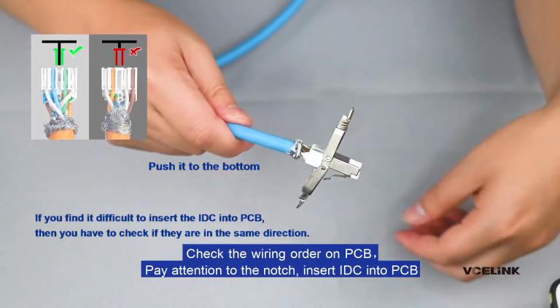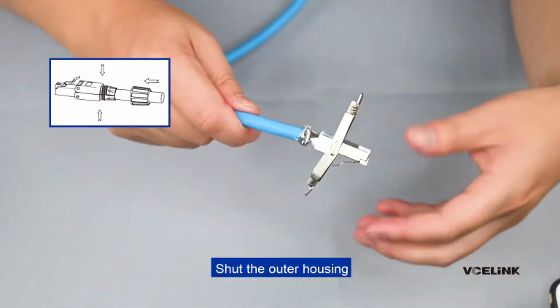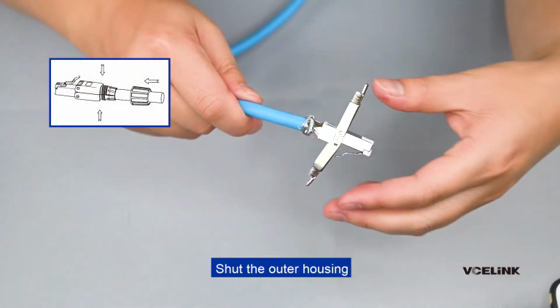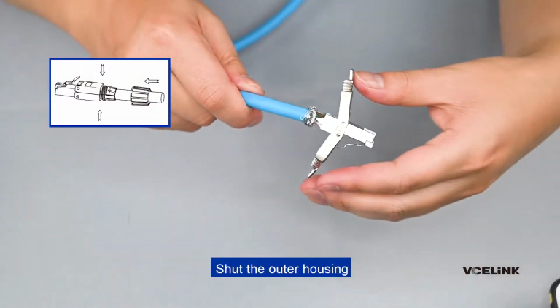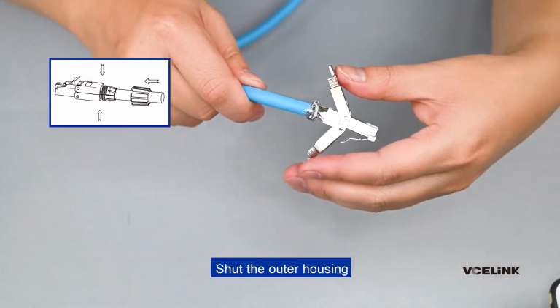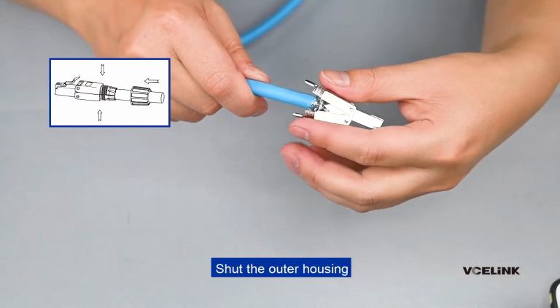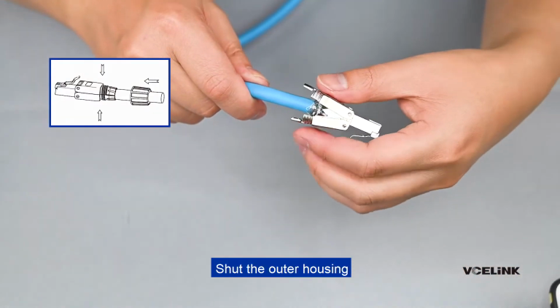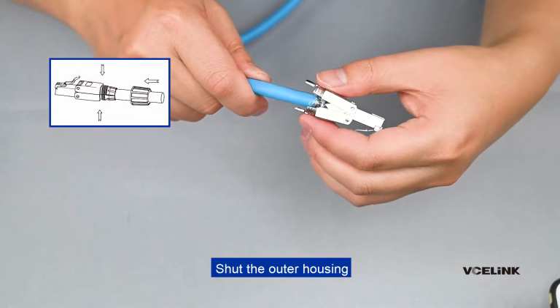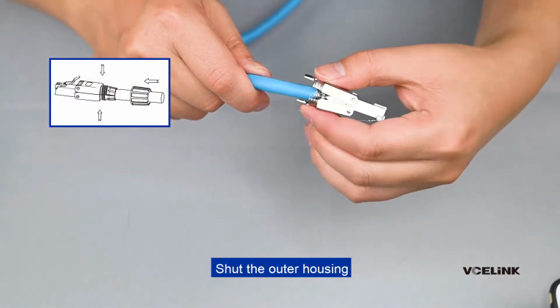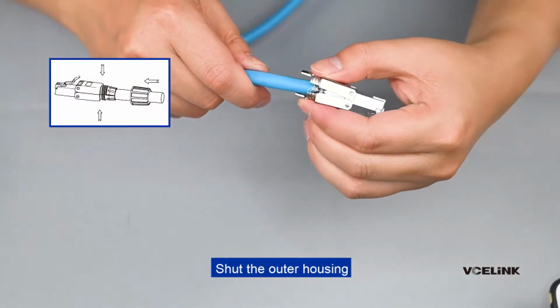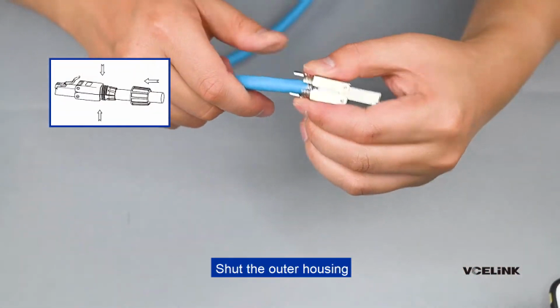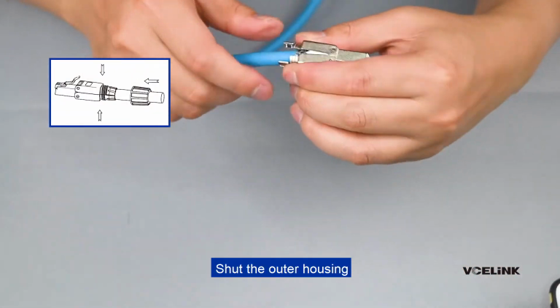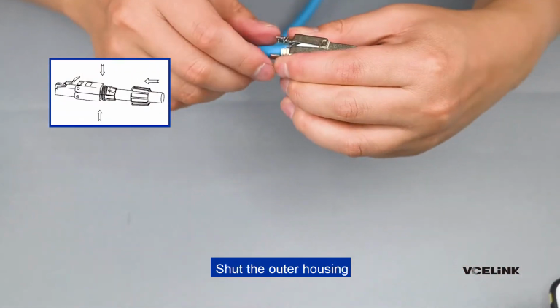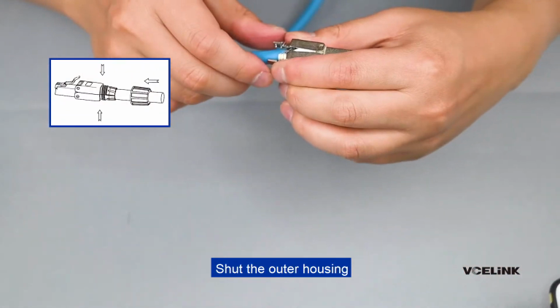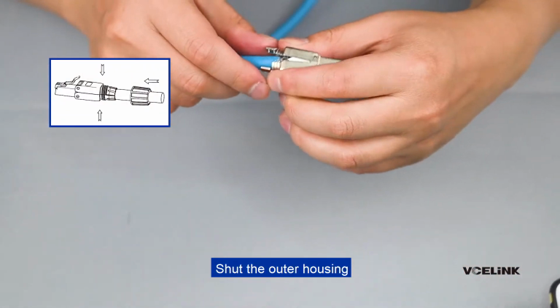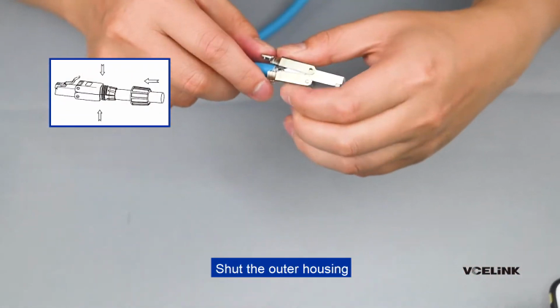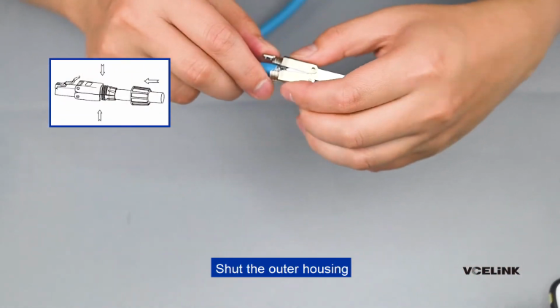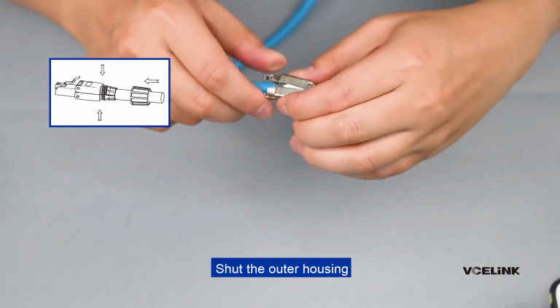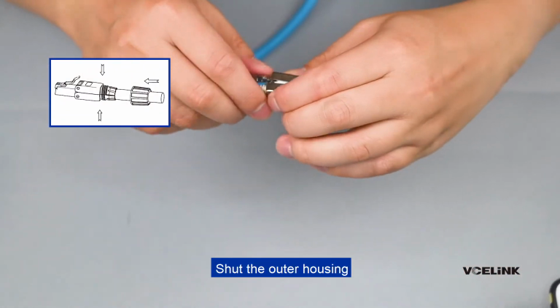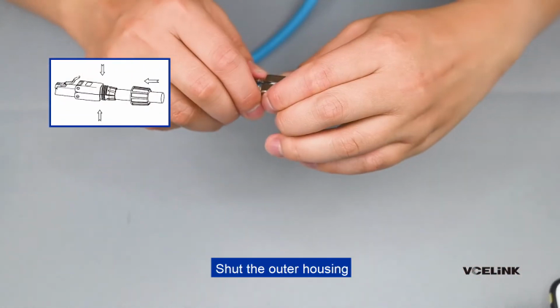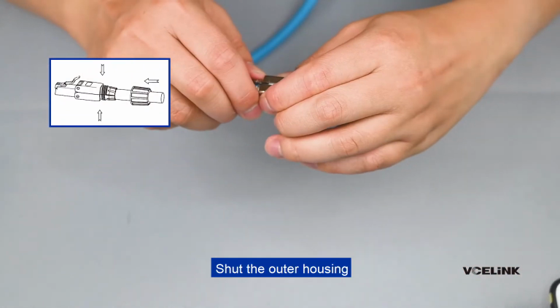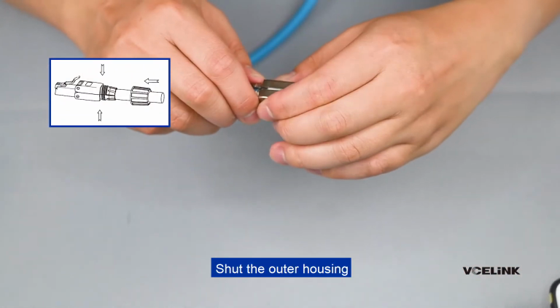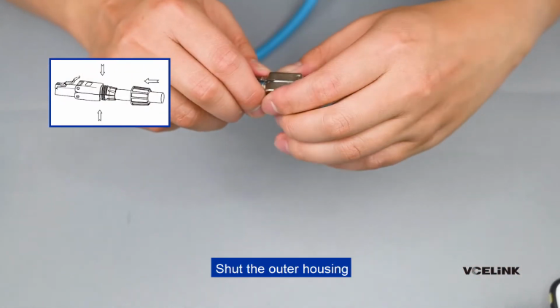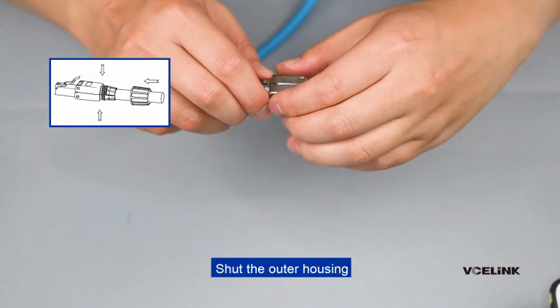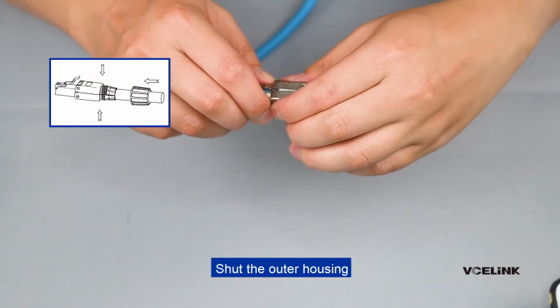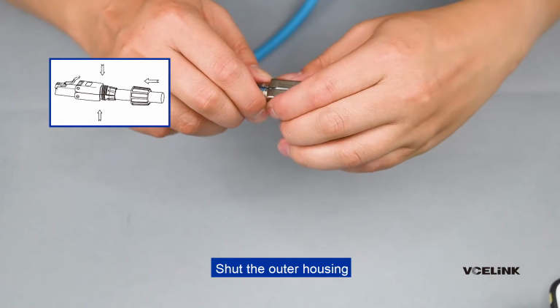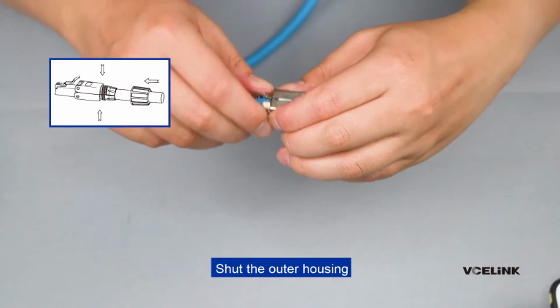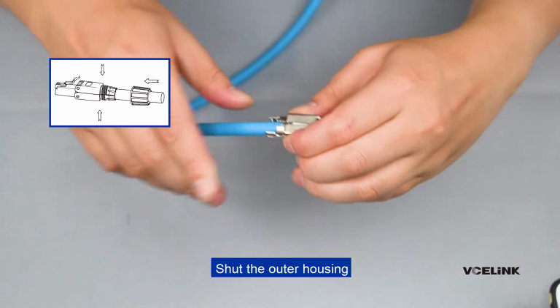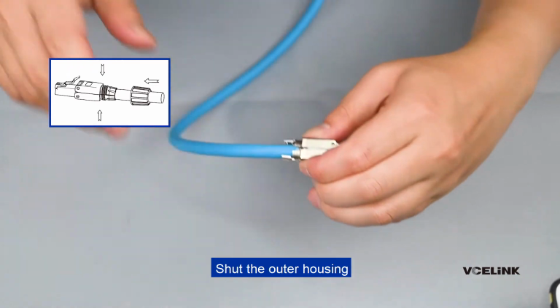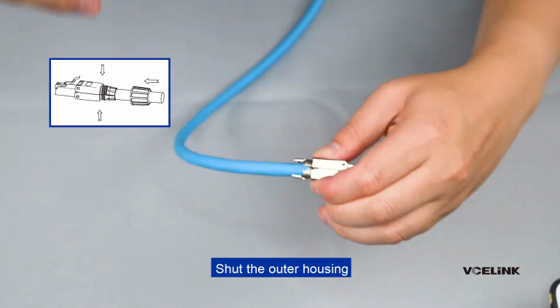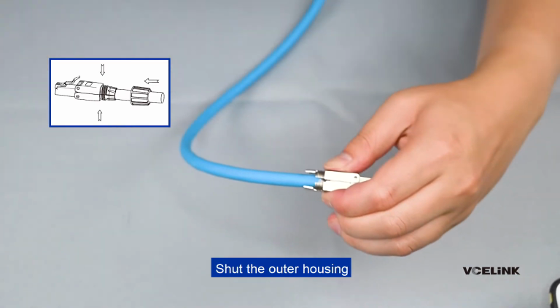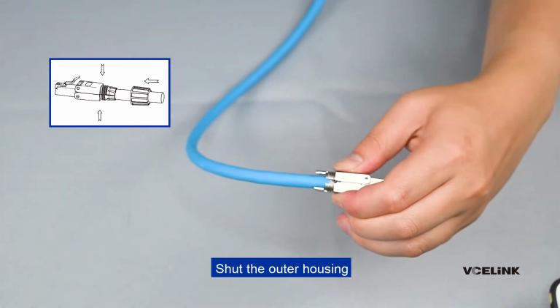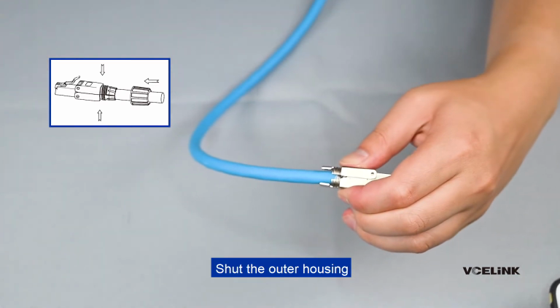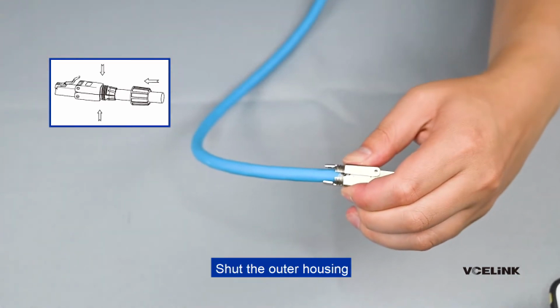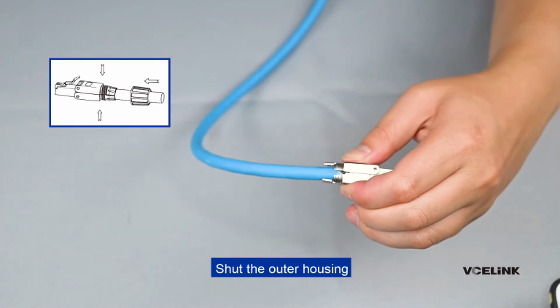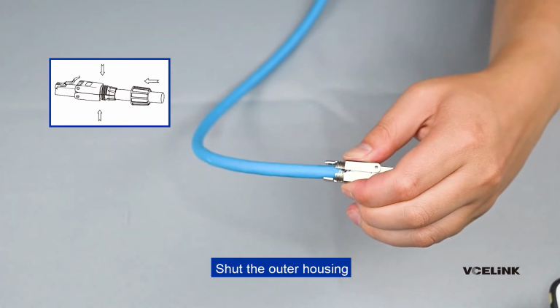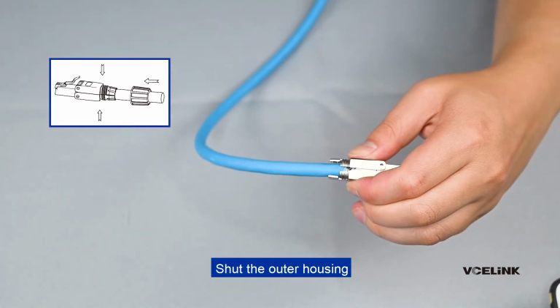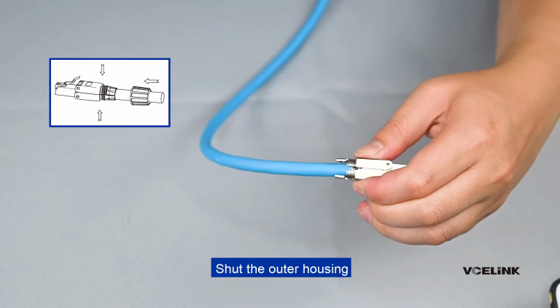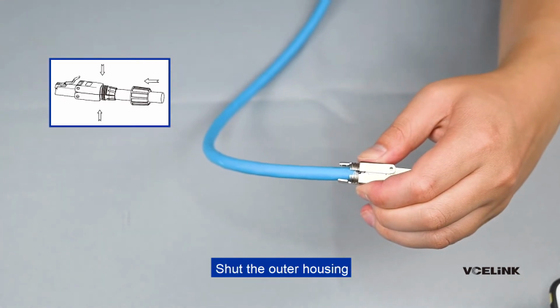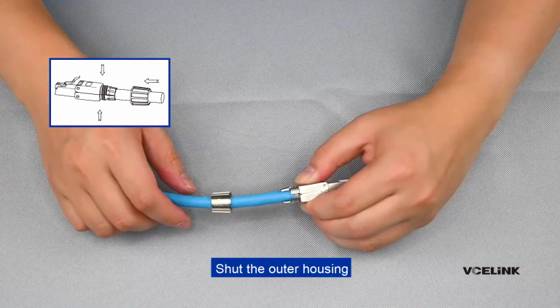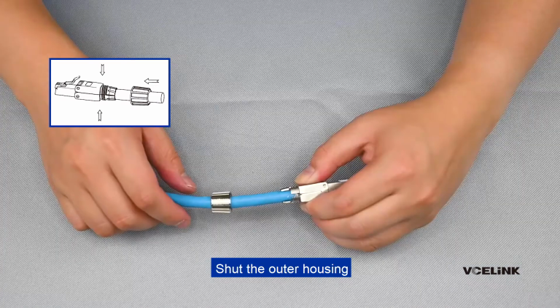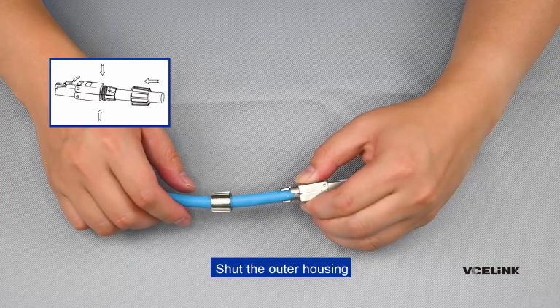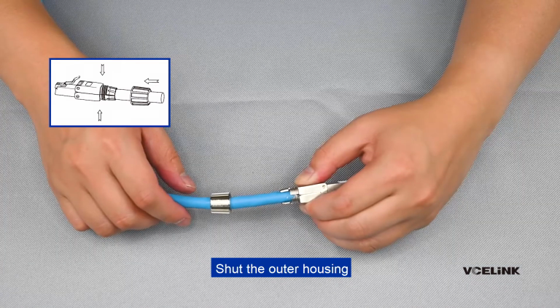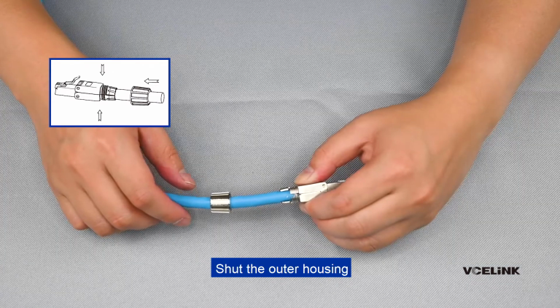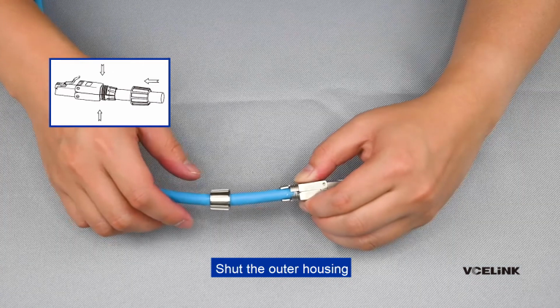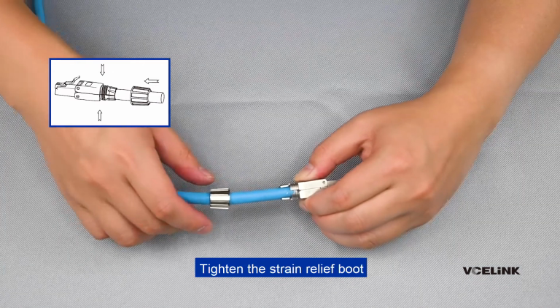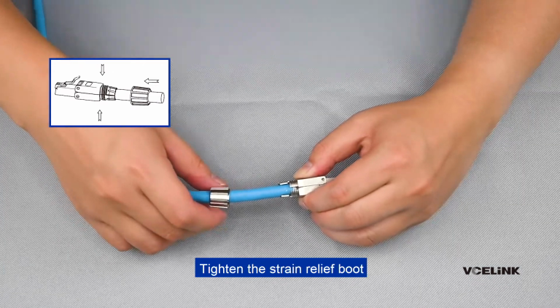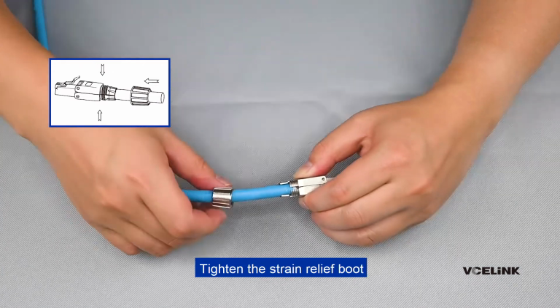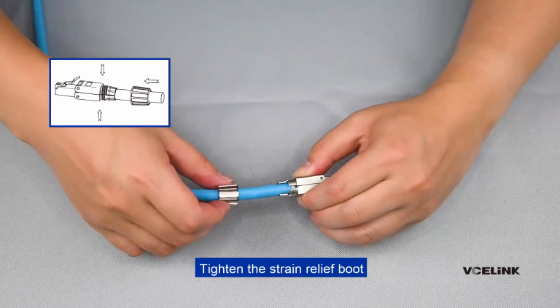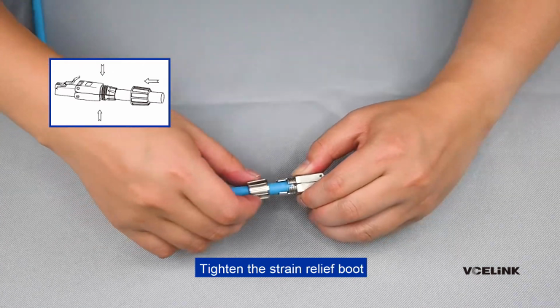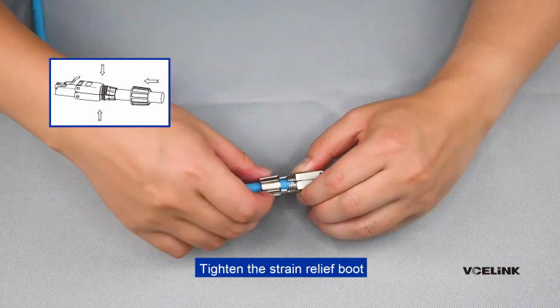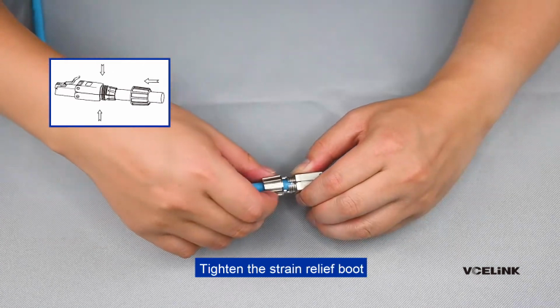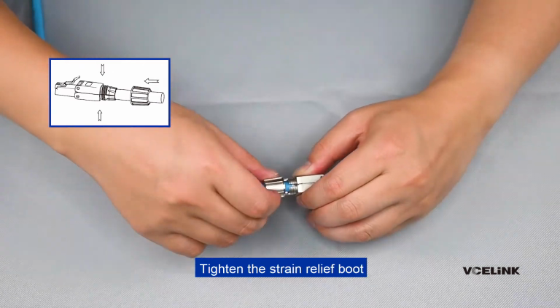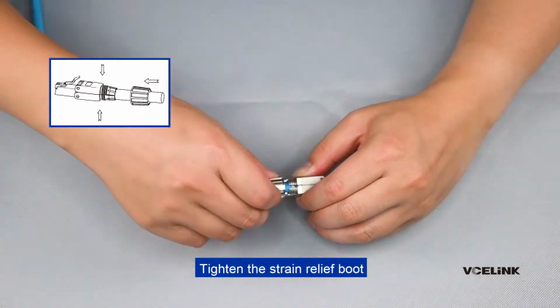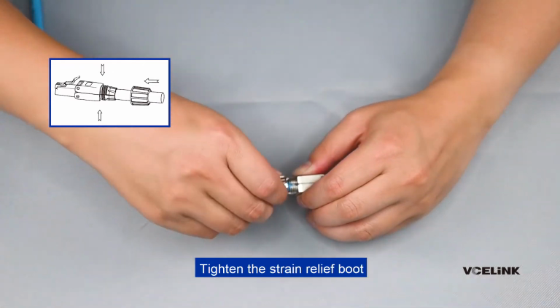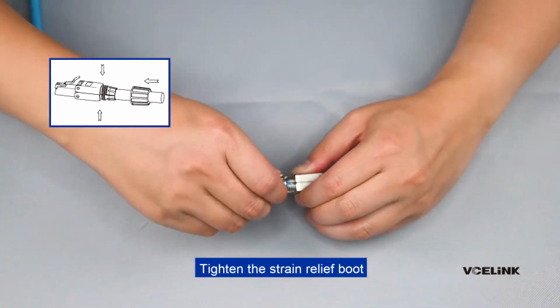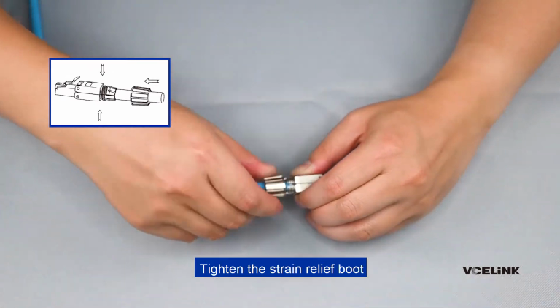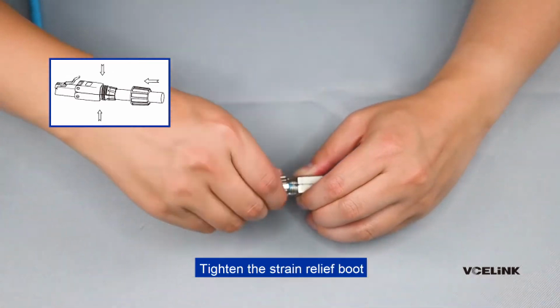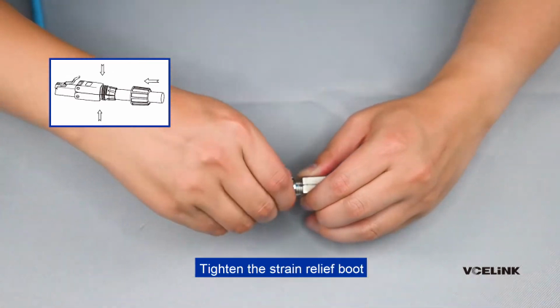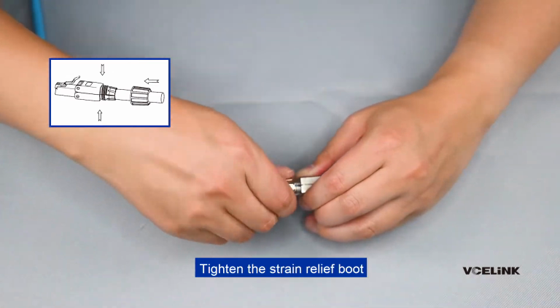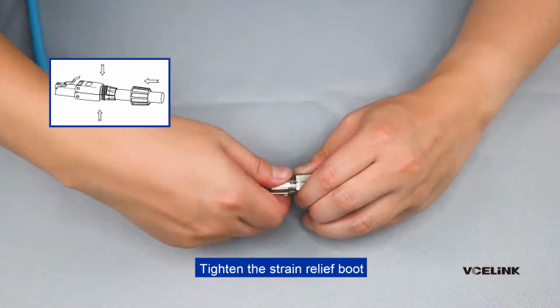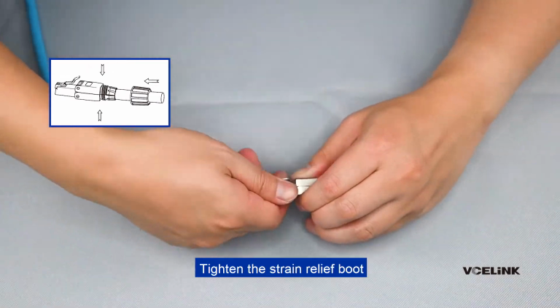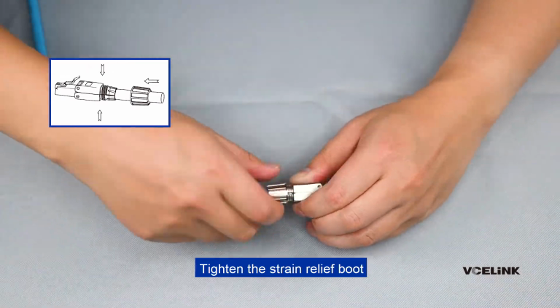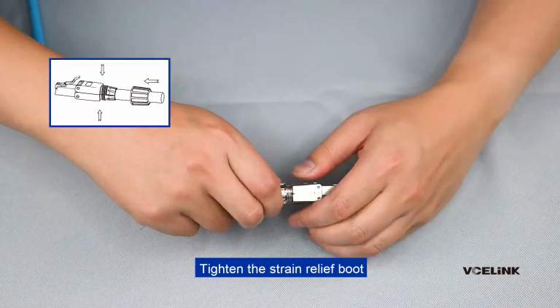Shut the outer housing. Tighten the strain relief boot.